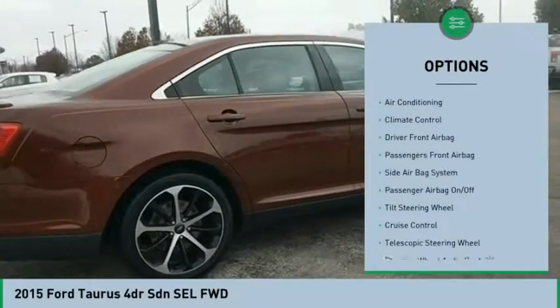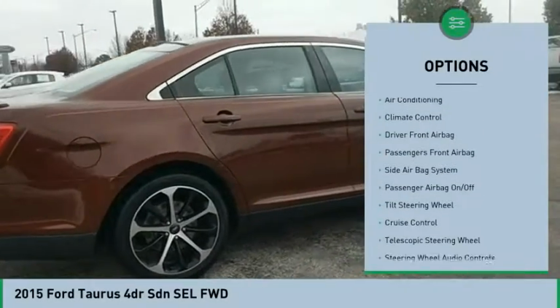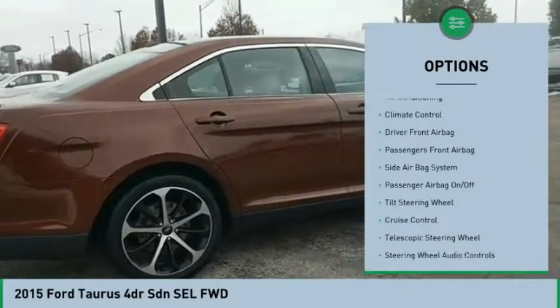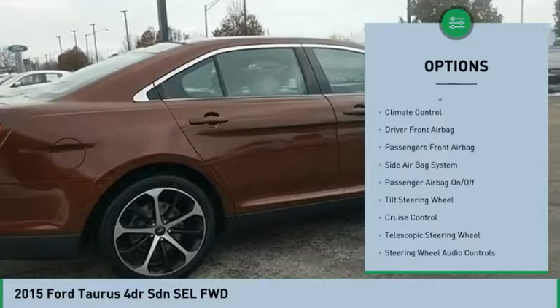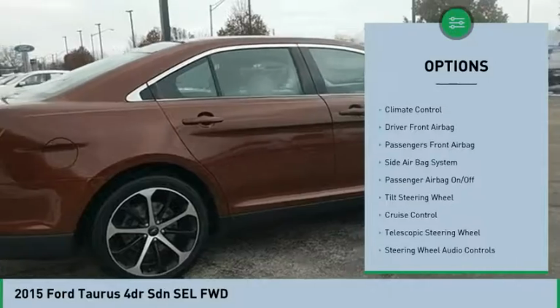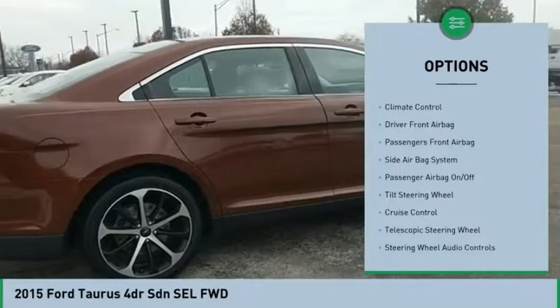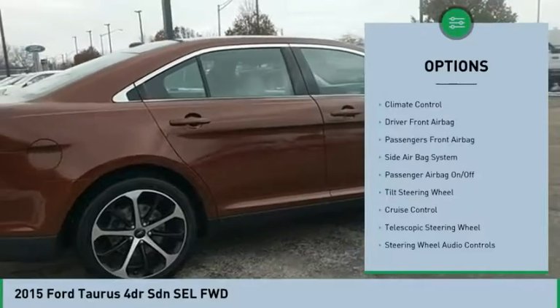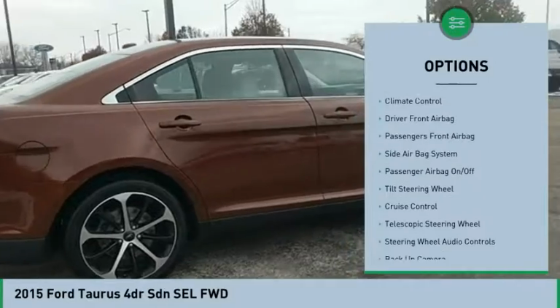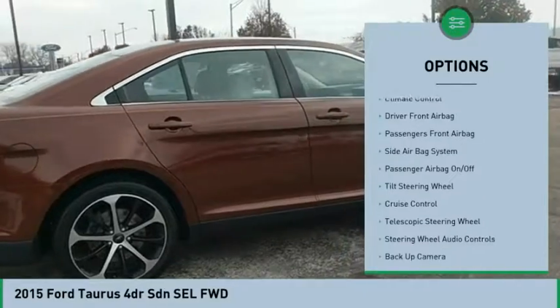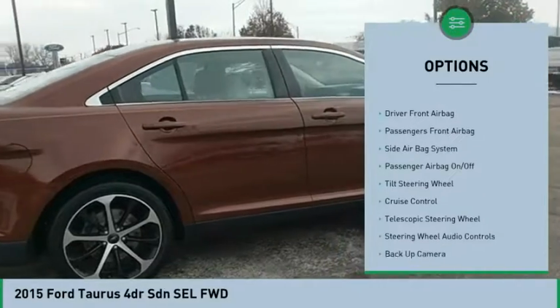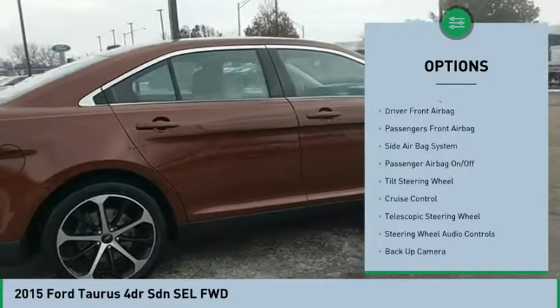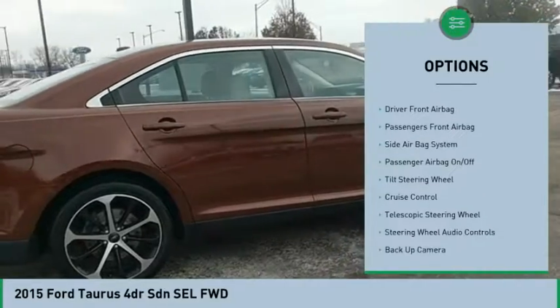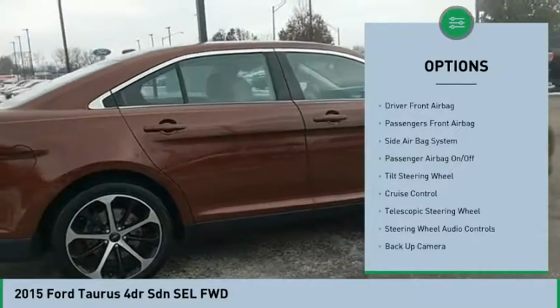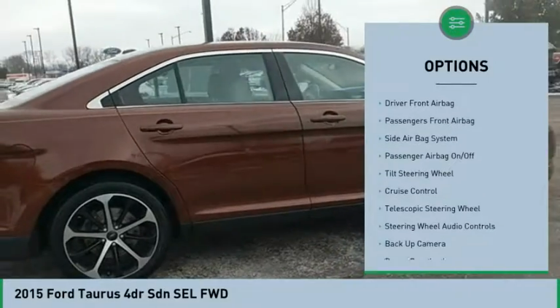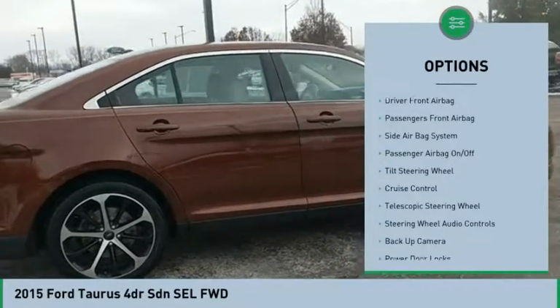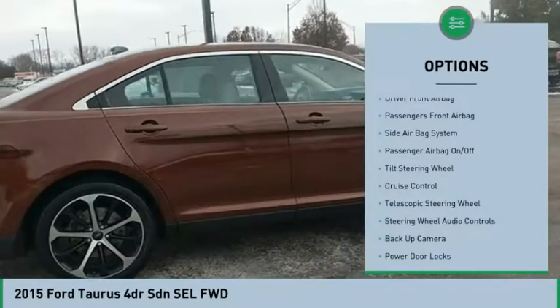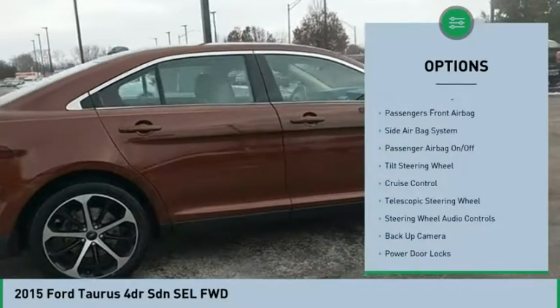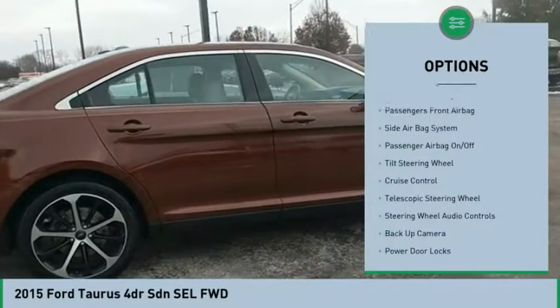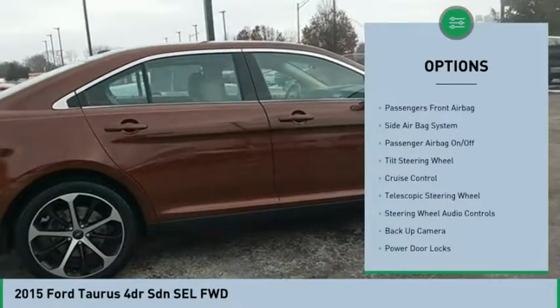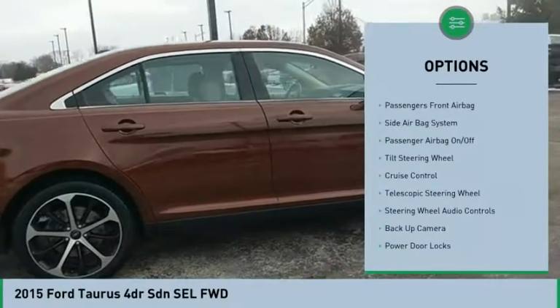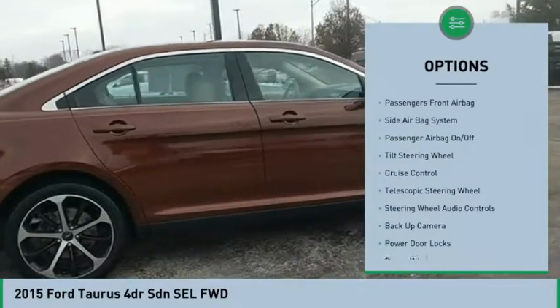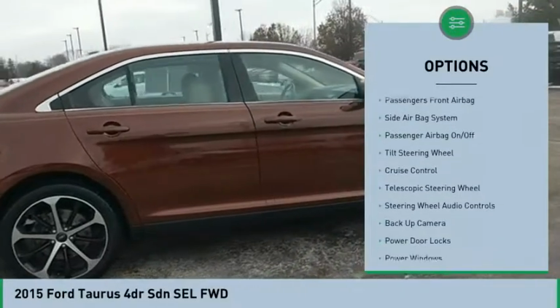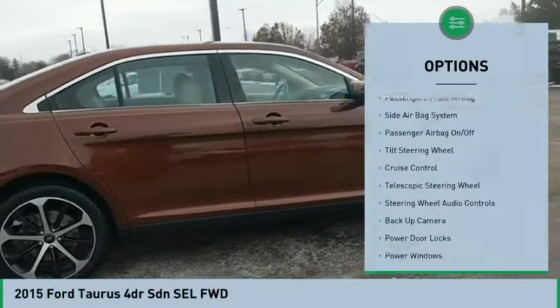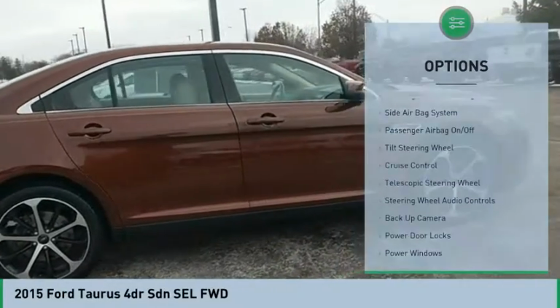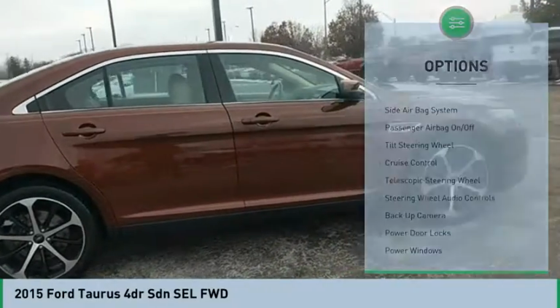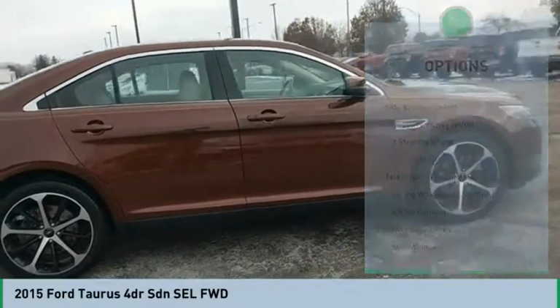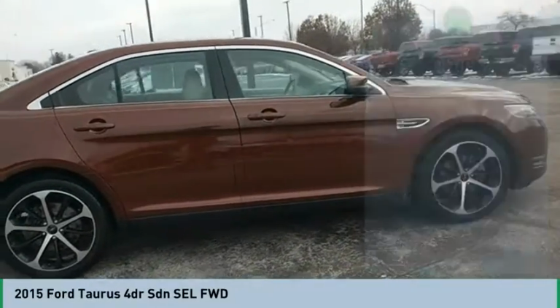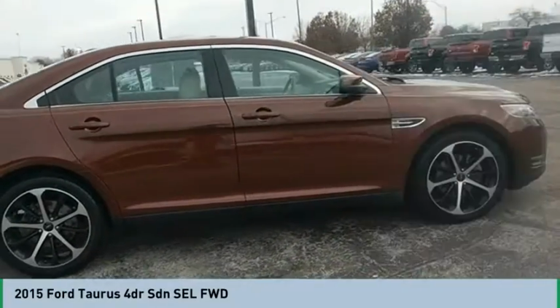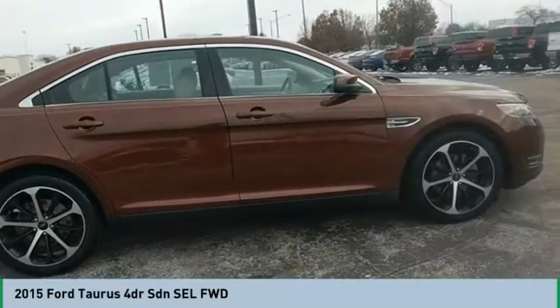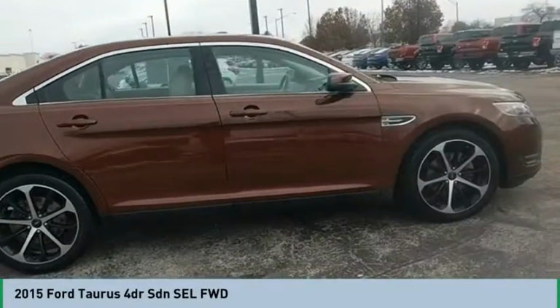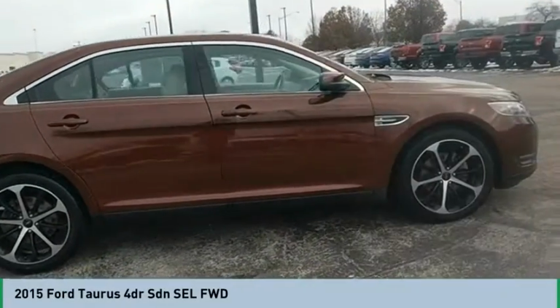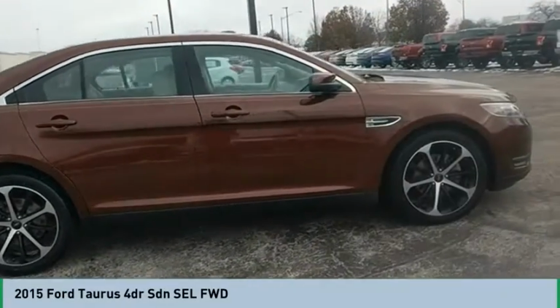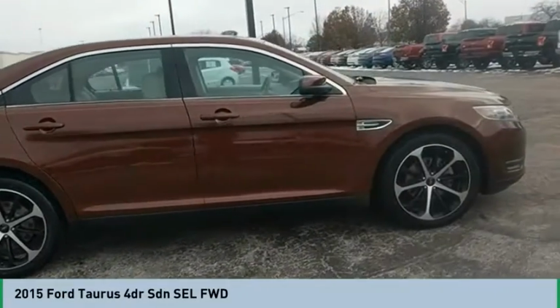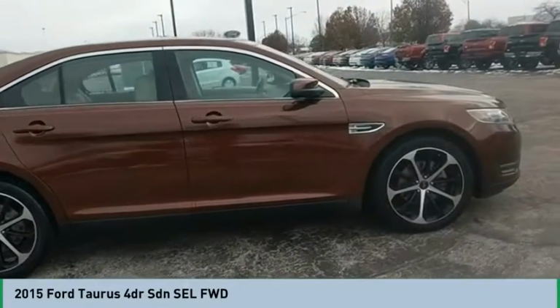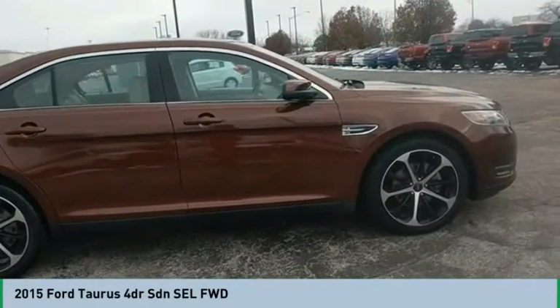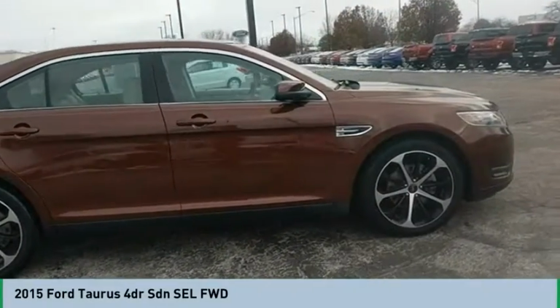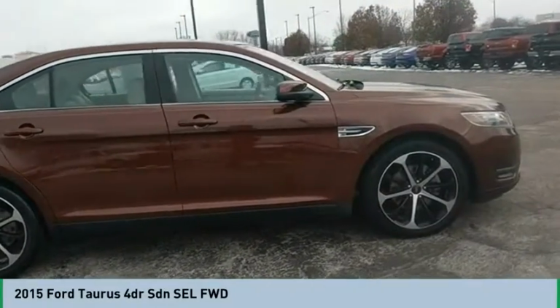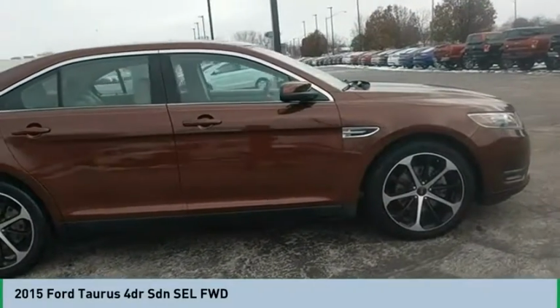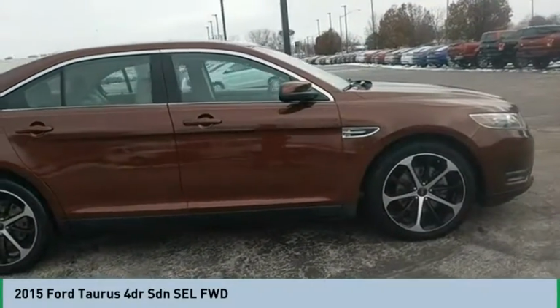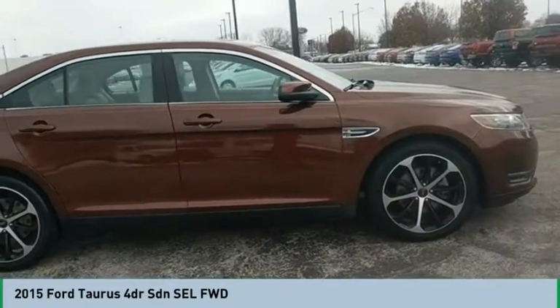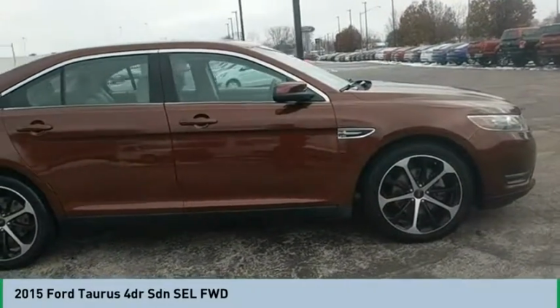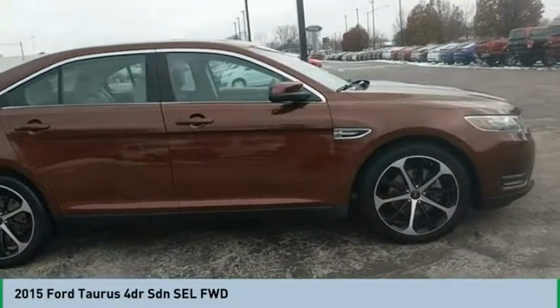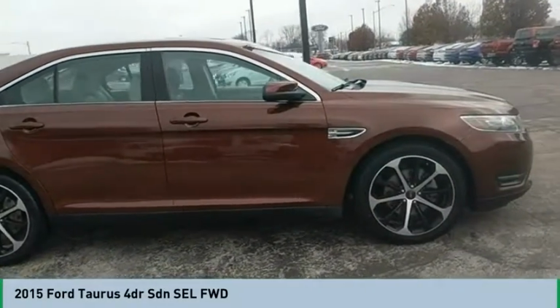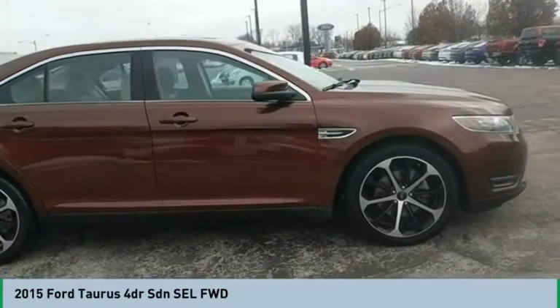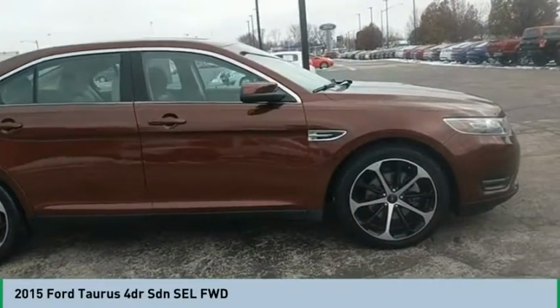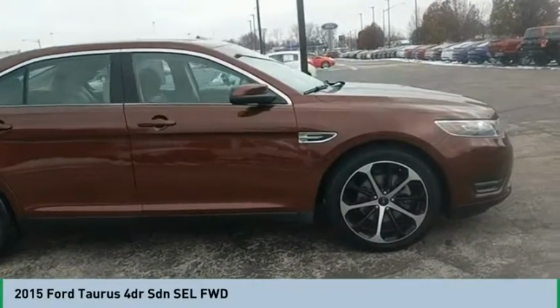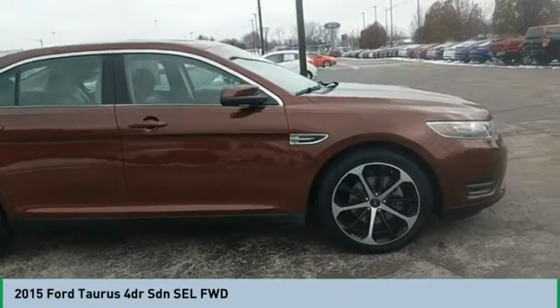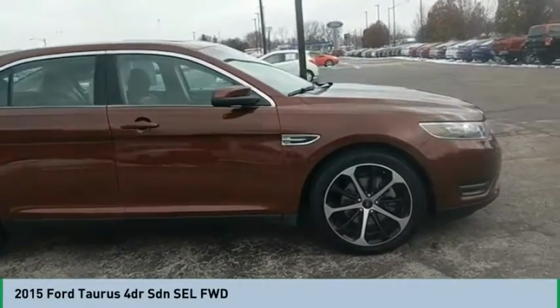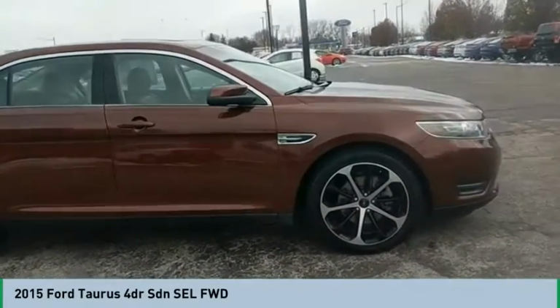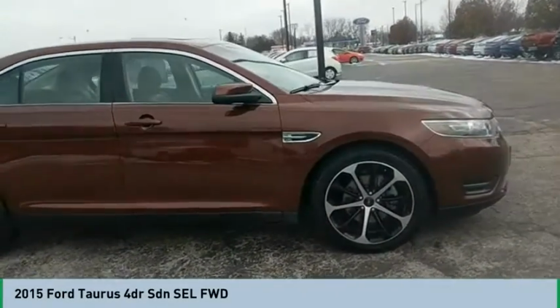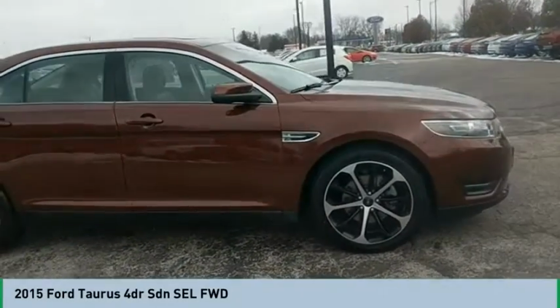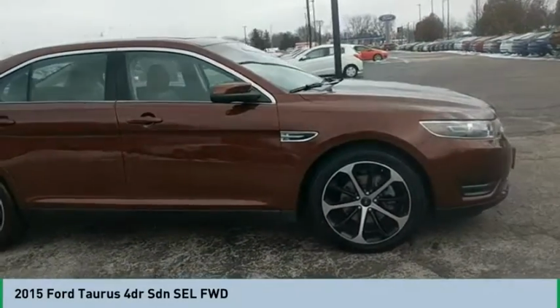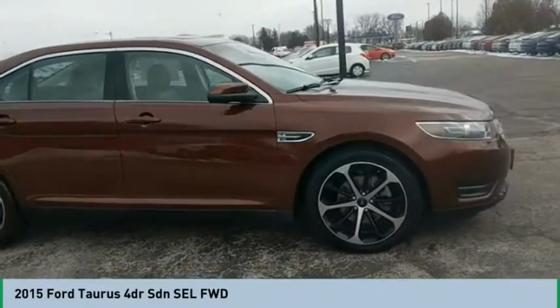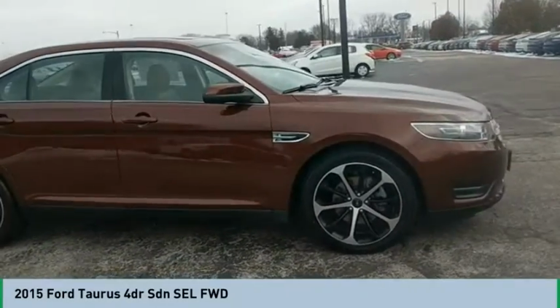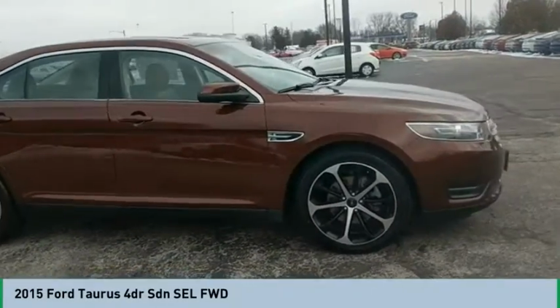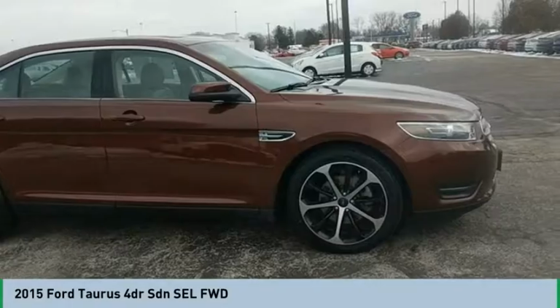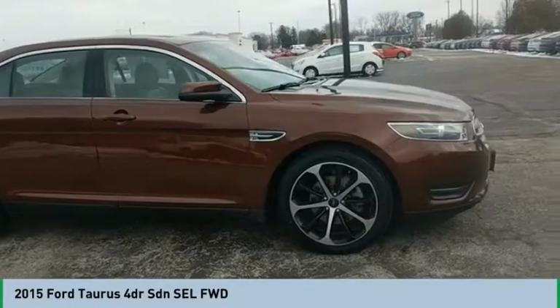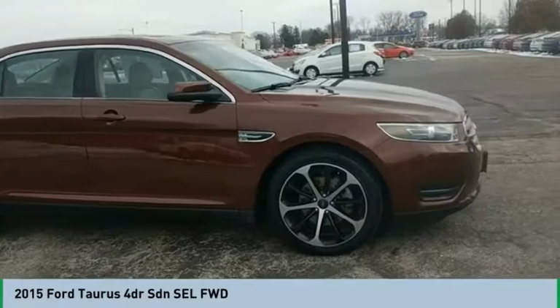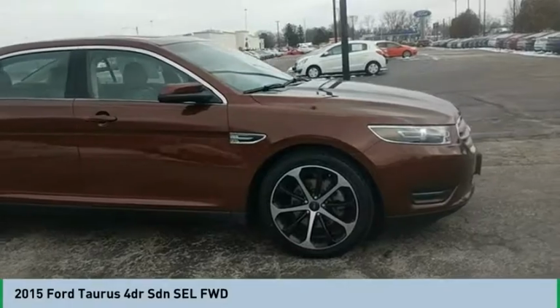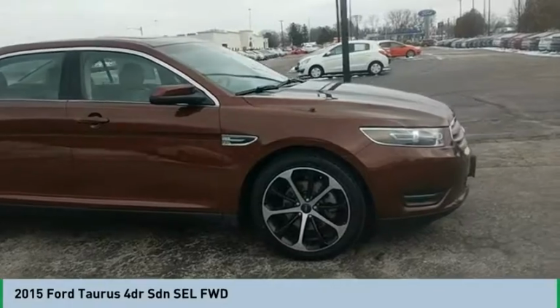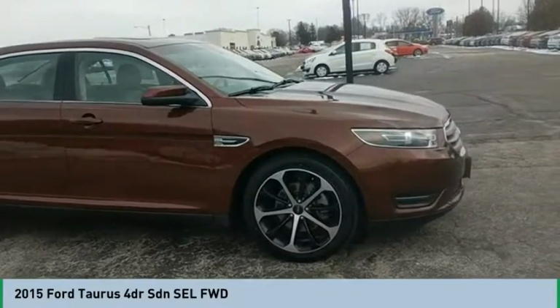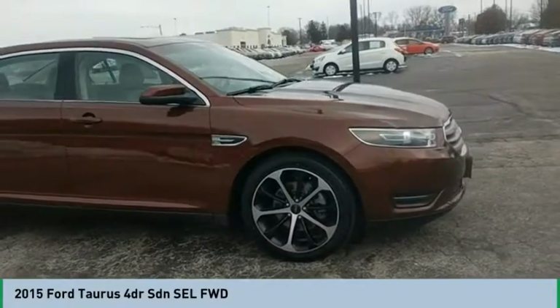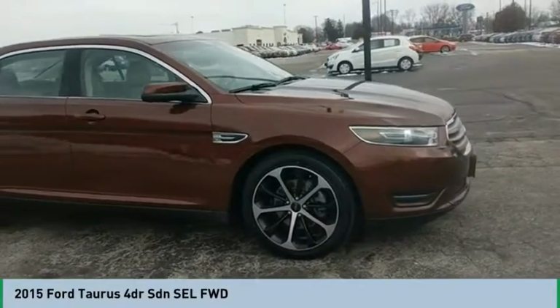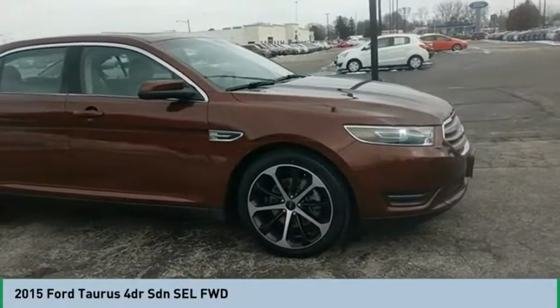Steering wheel audio controls, power sunroof, air conditioning, auto express down window, cruise control.